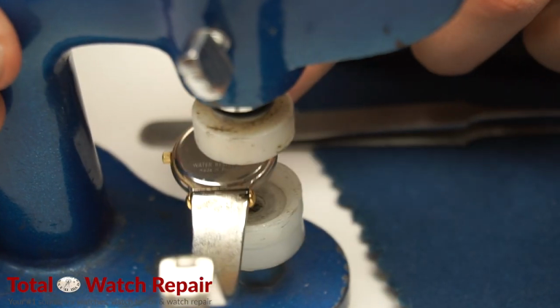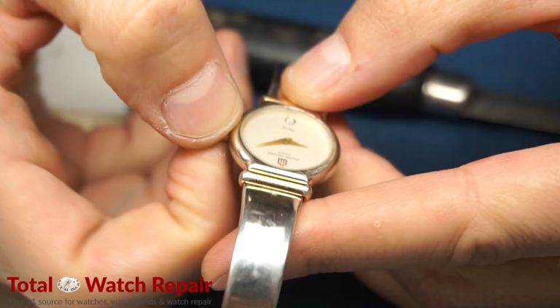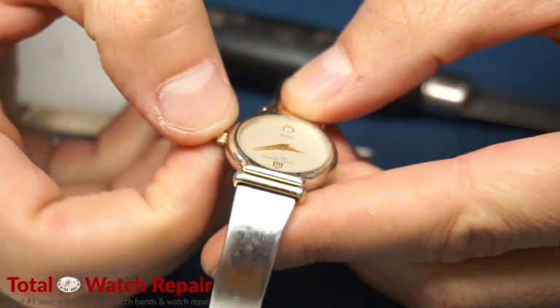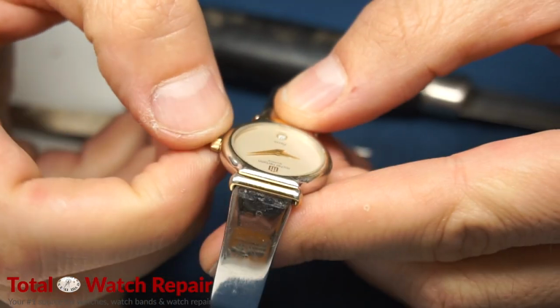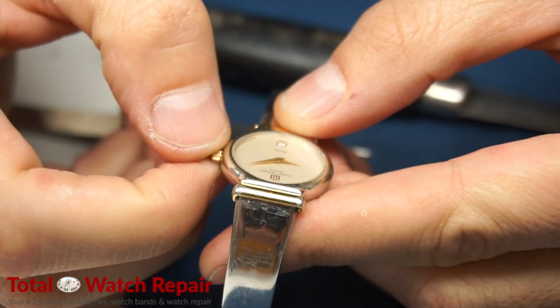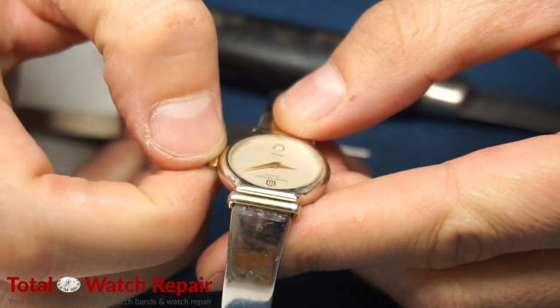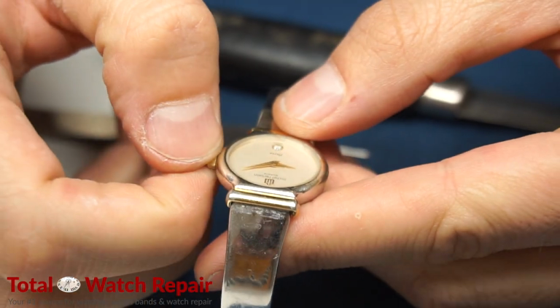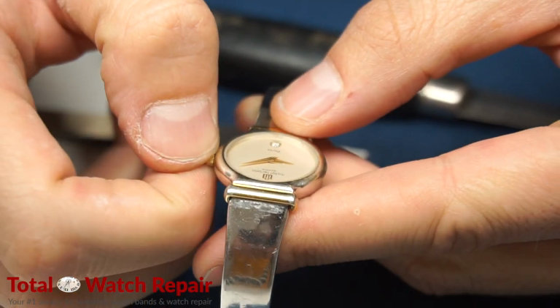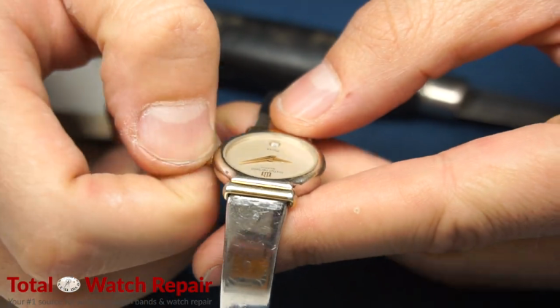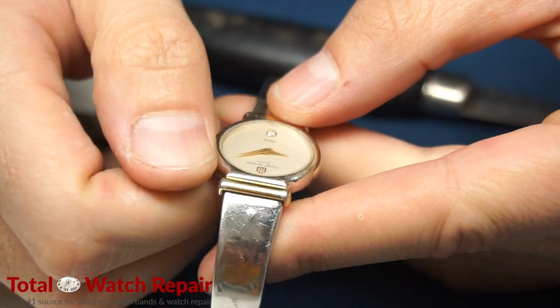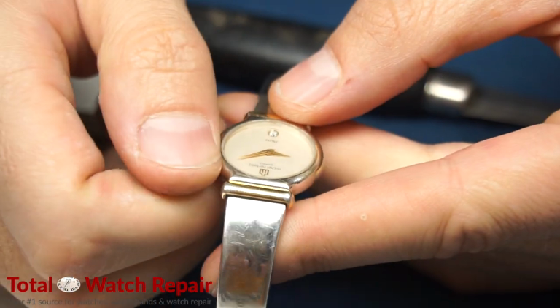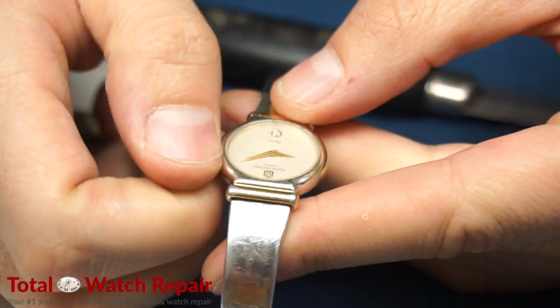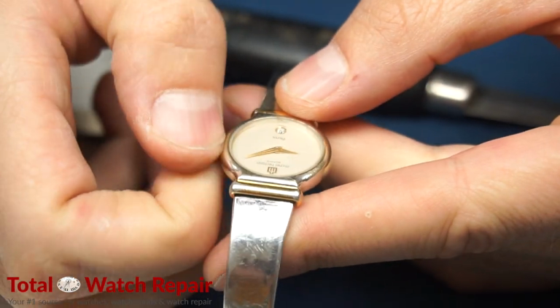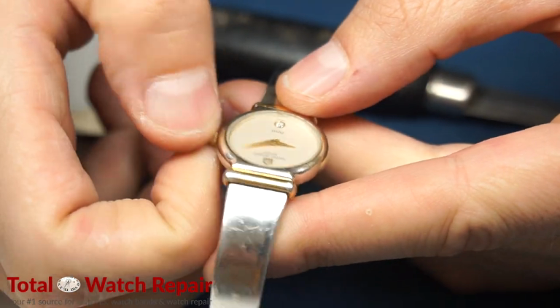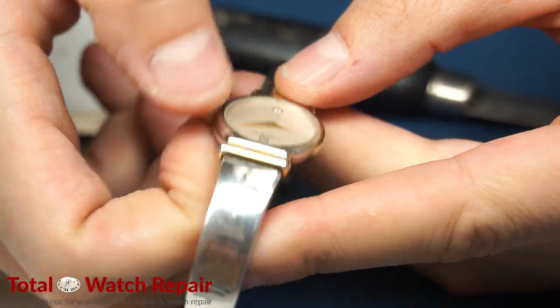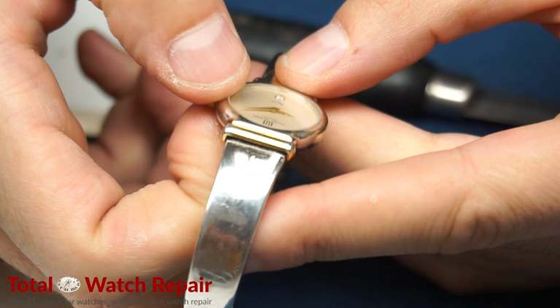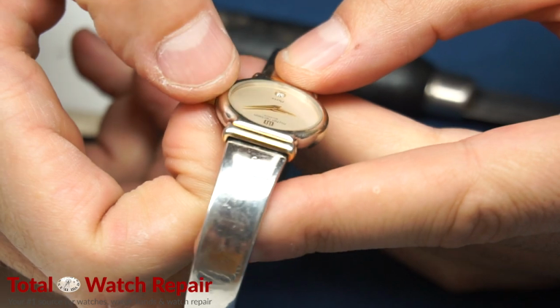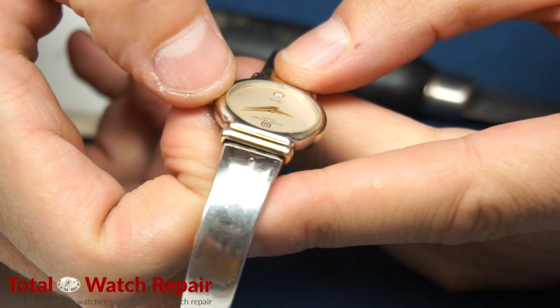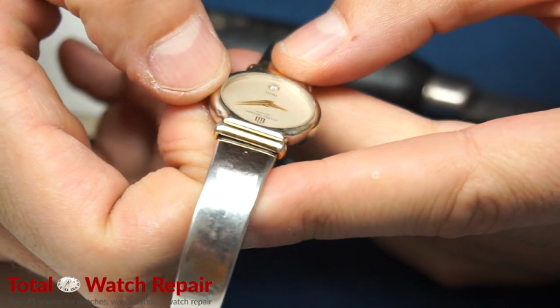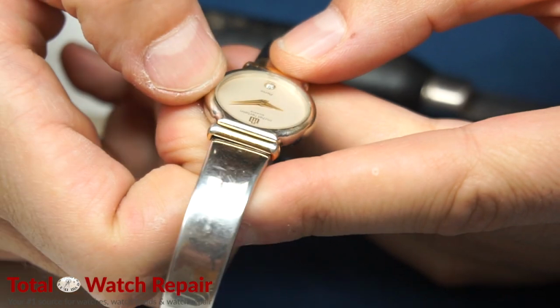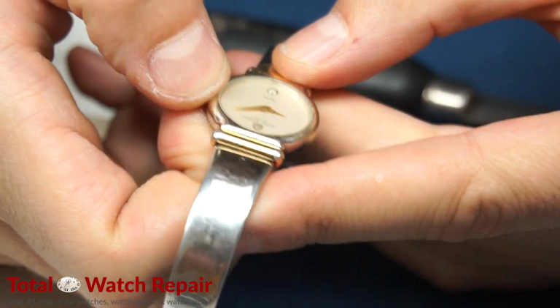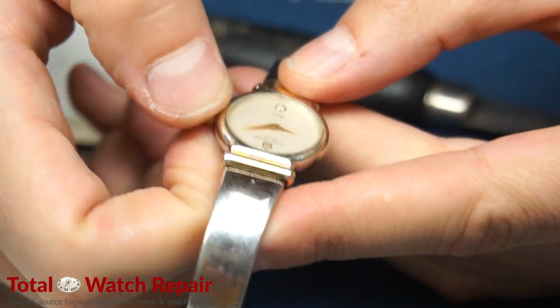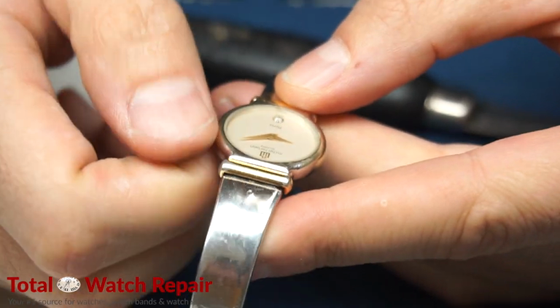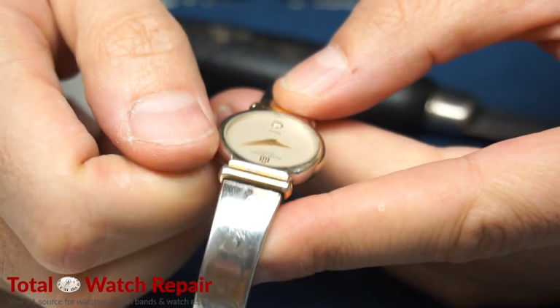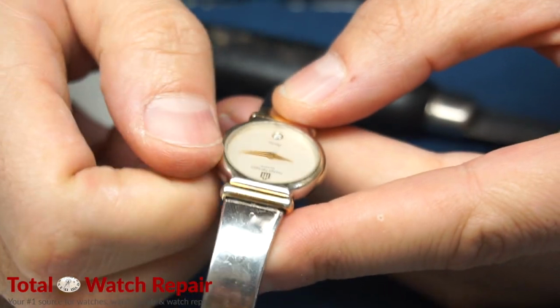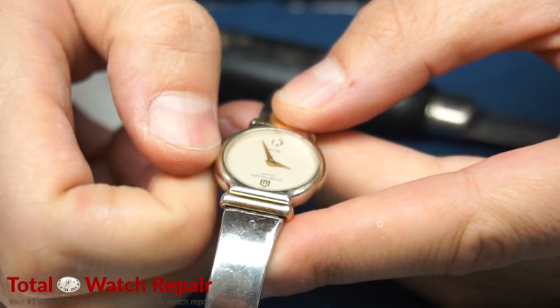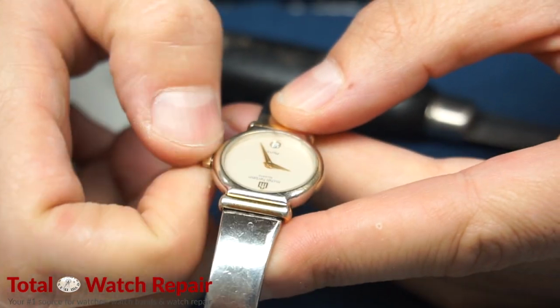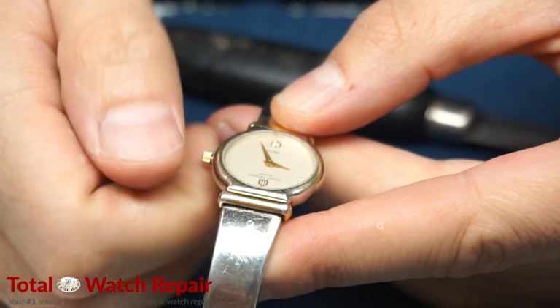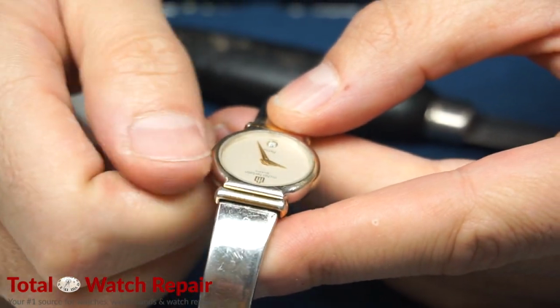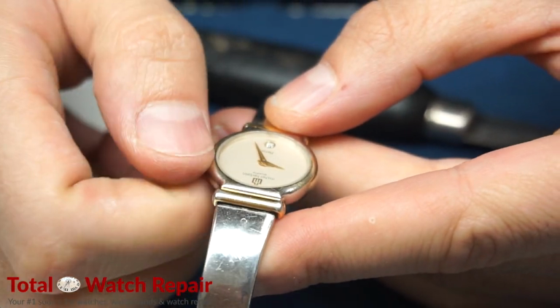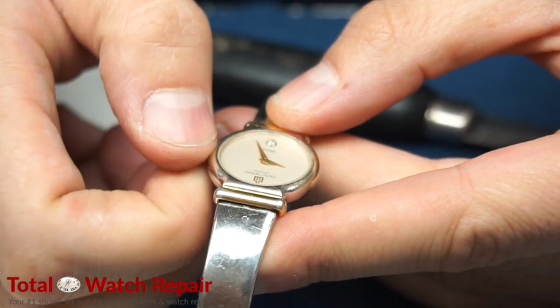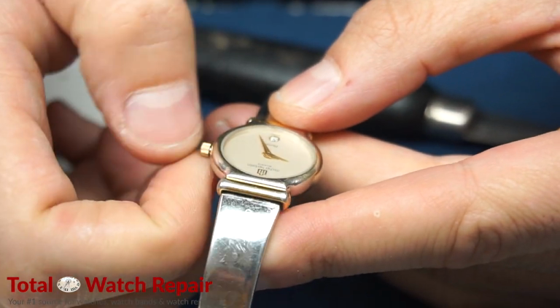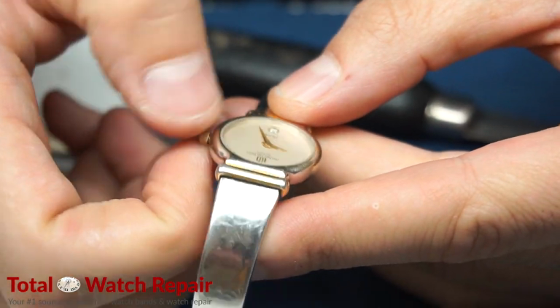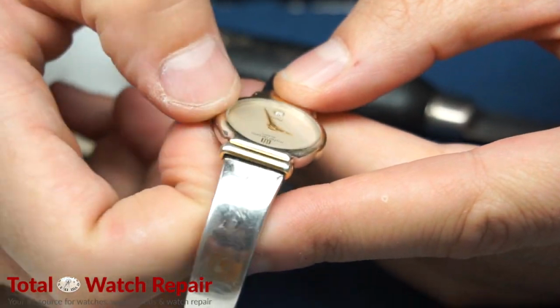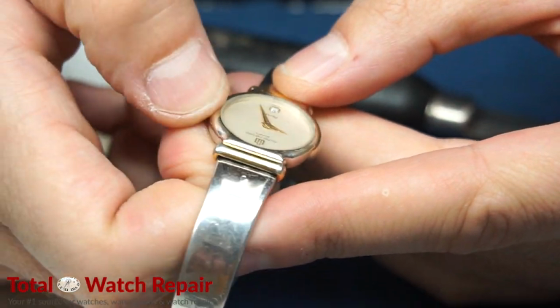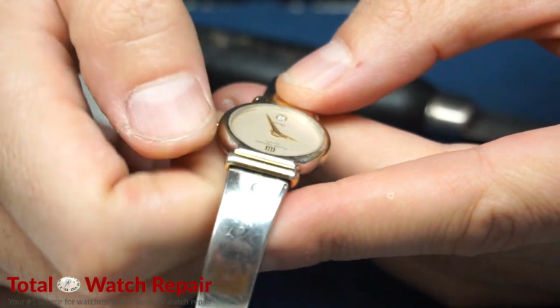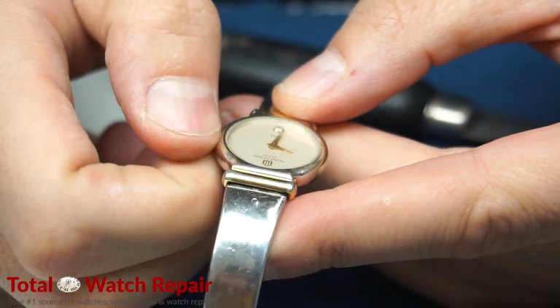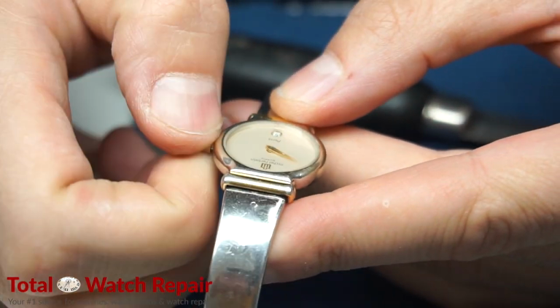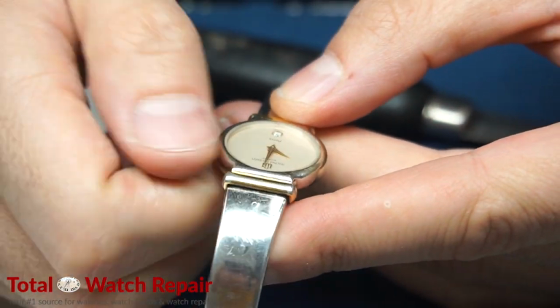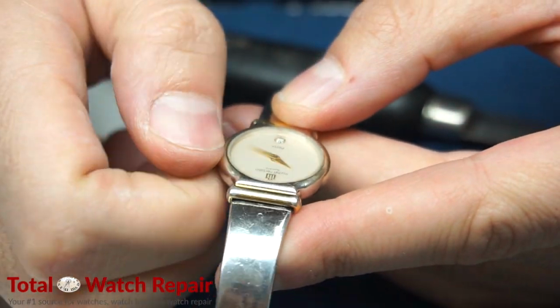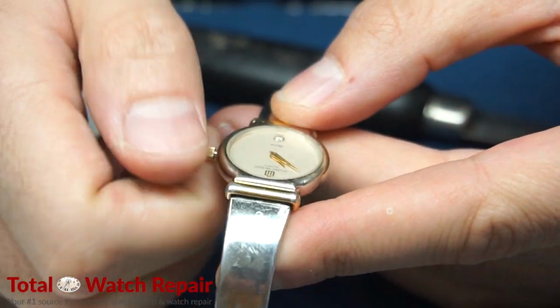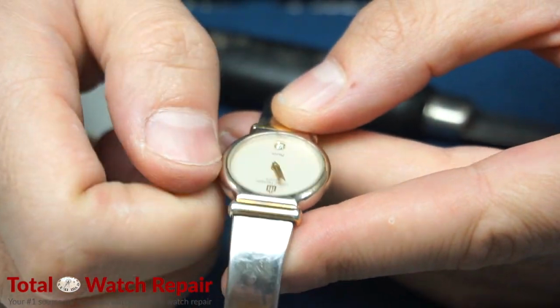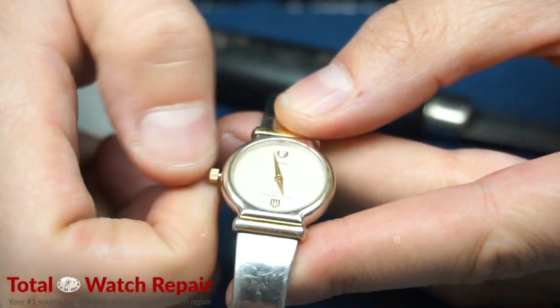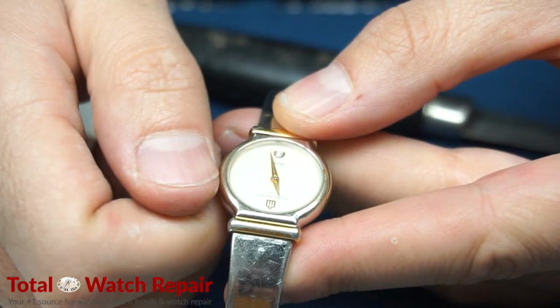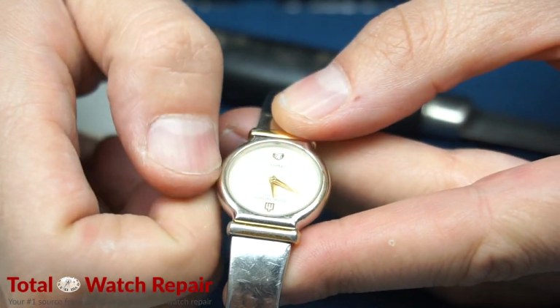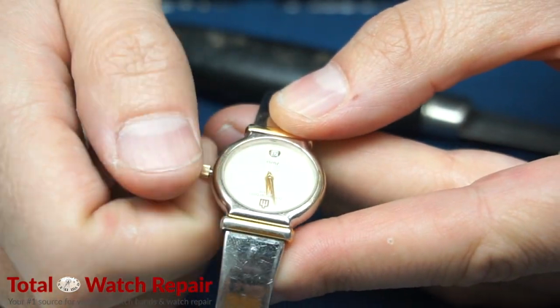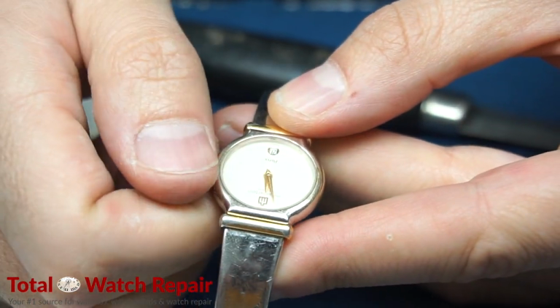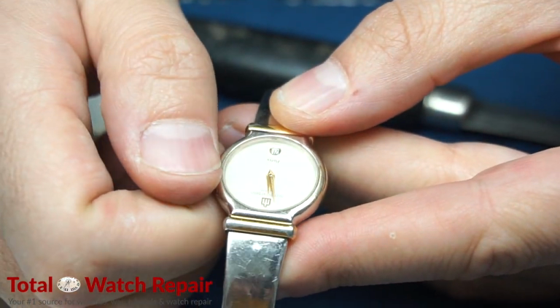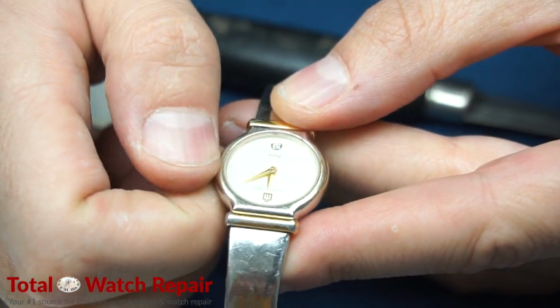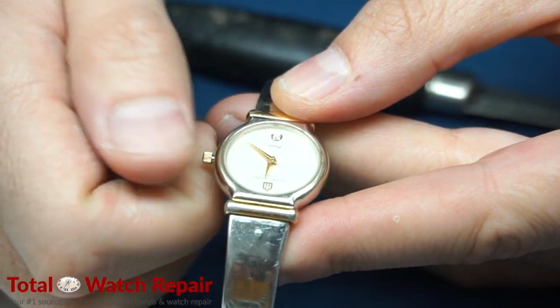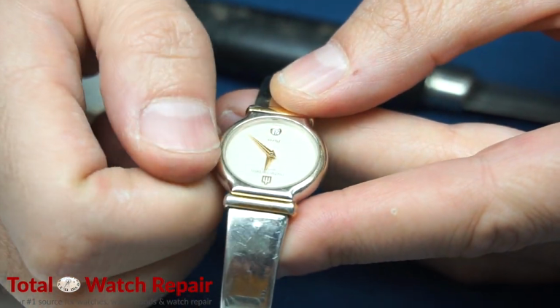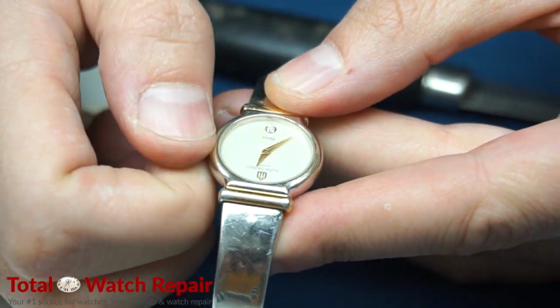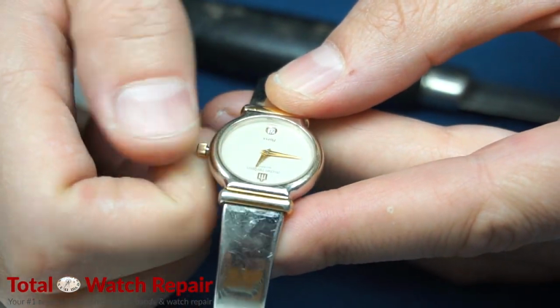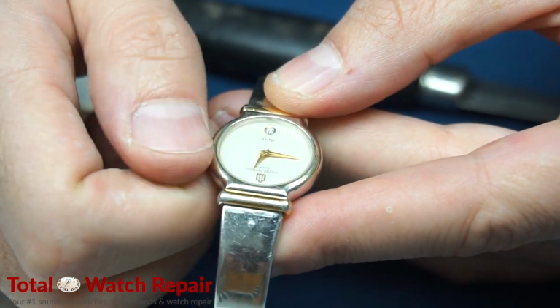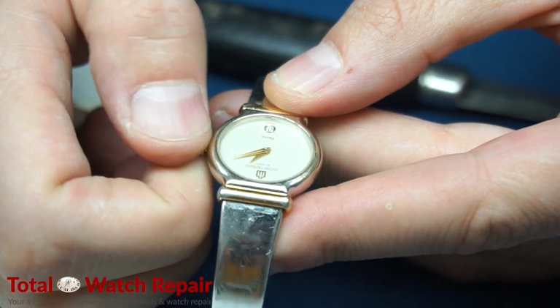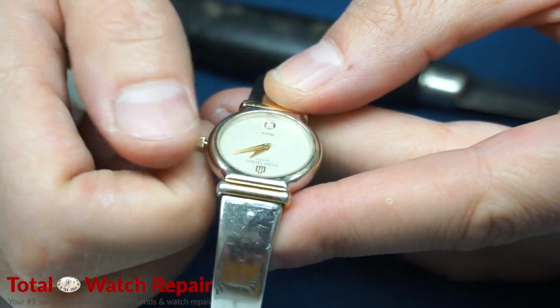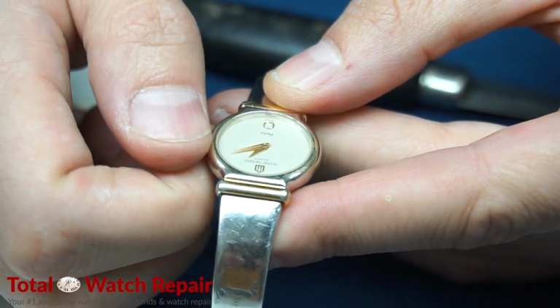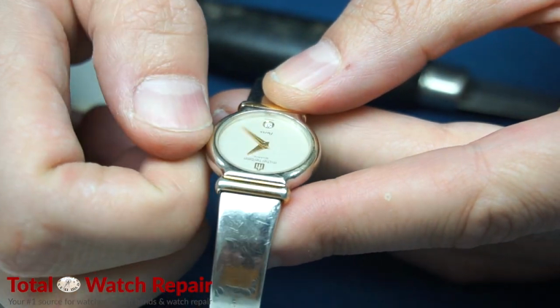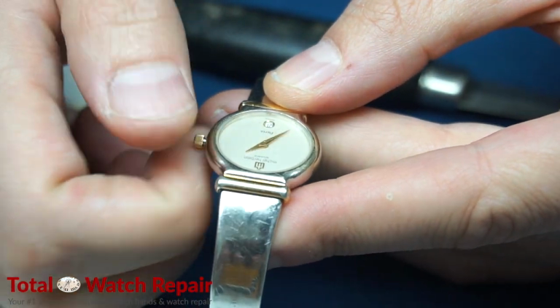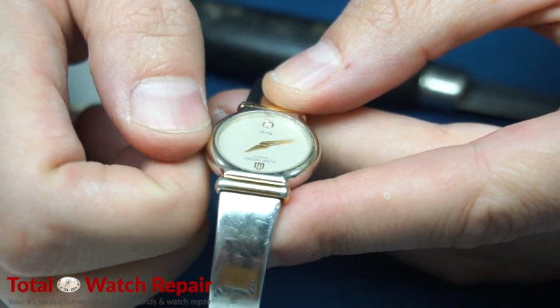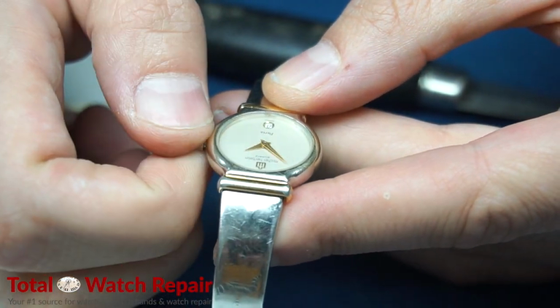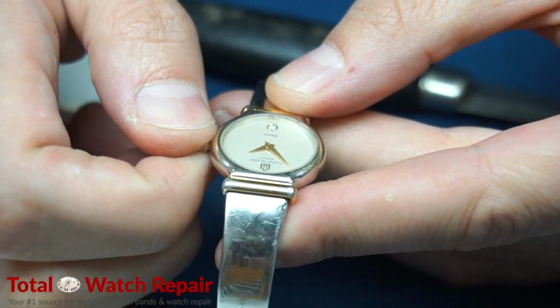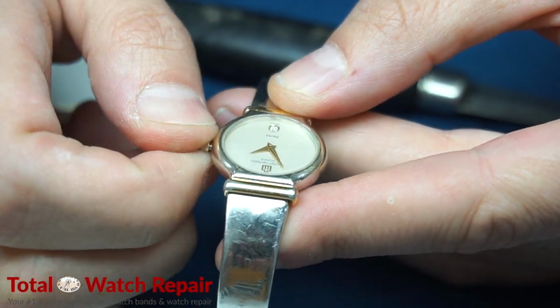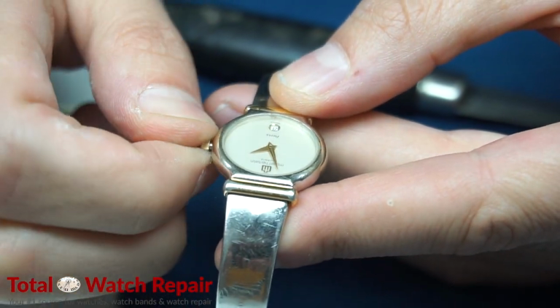Once you do that, you can go ahead and set the time and date, and then your watch is ready to go with a fresh new battery installed.